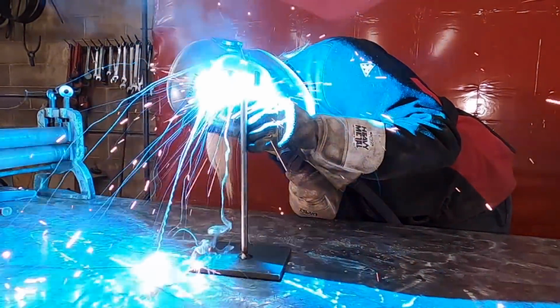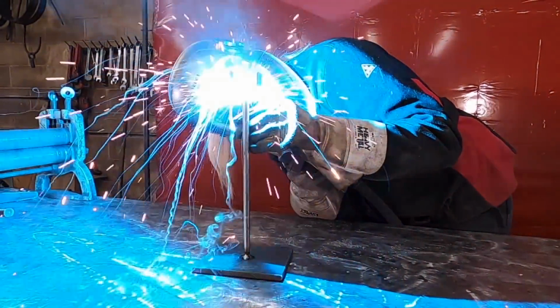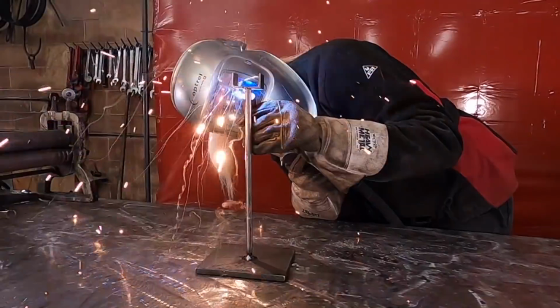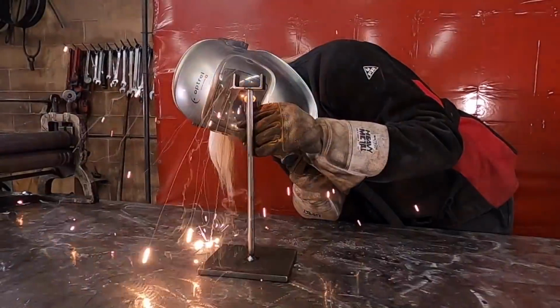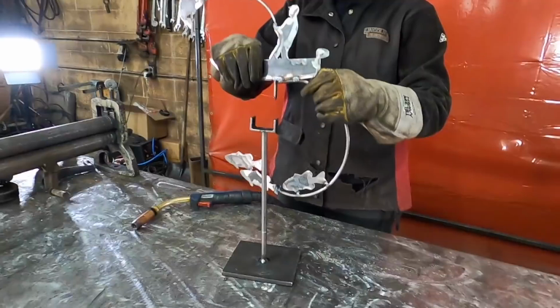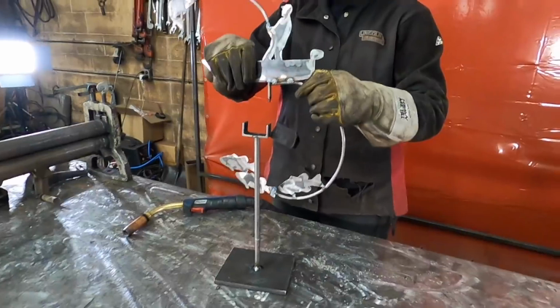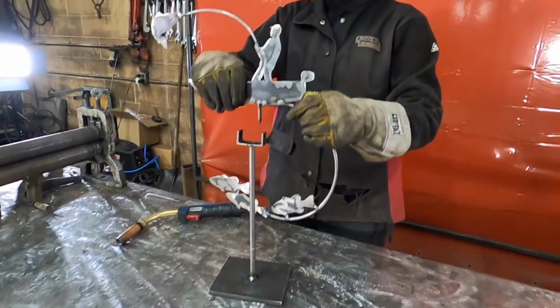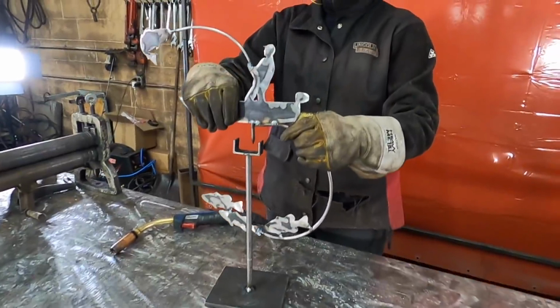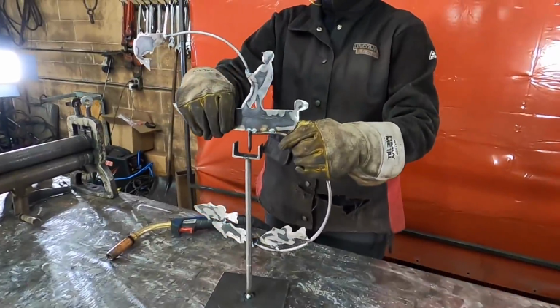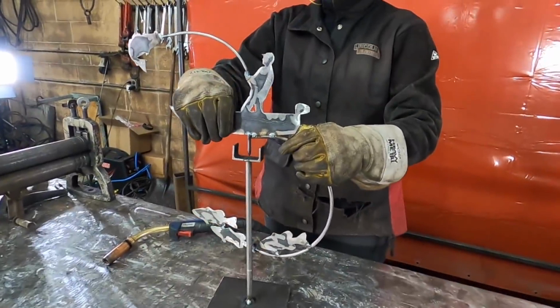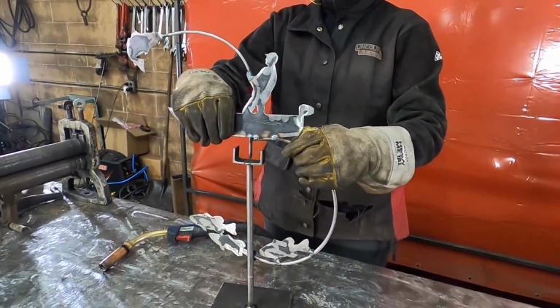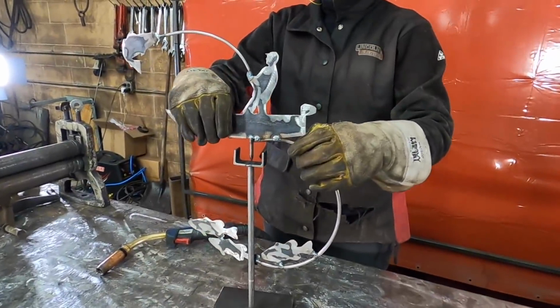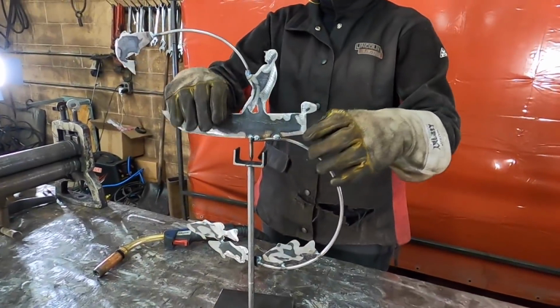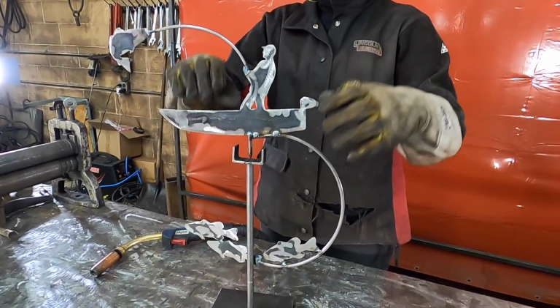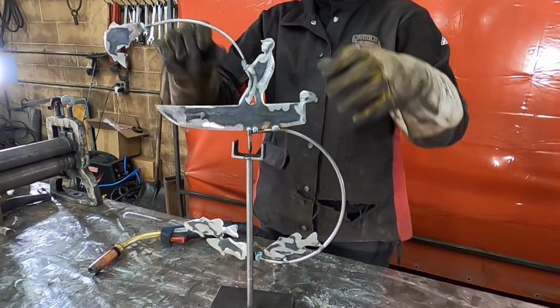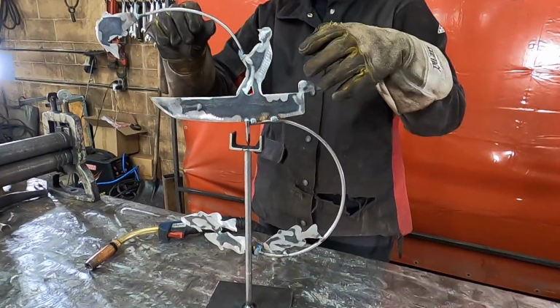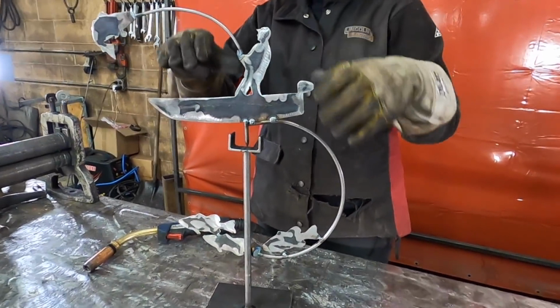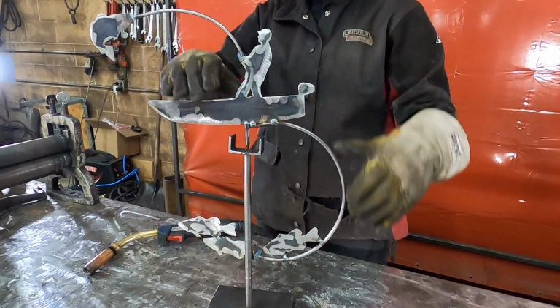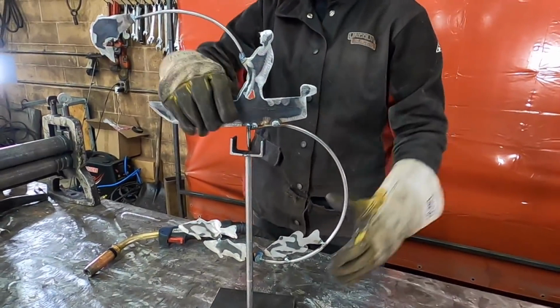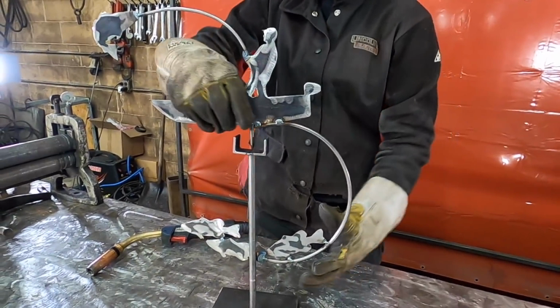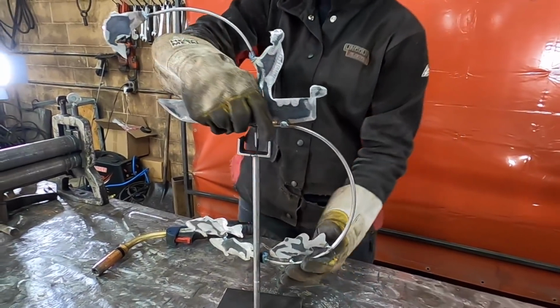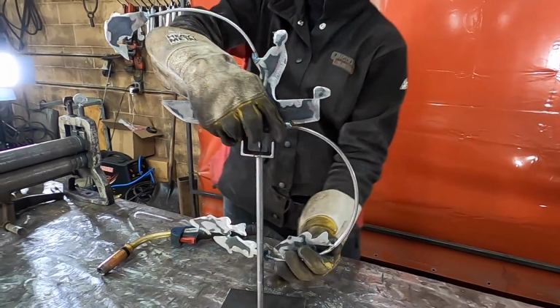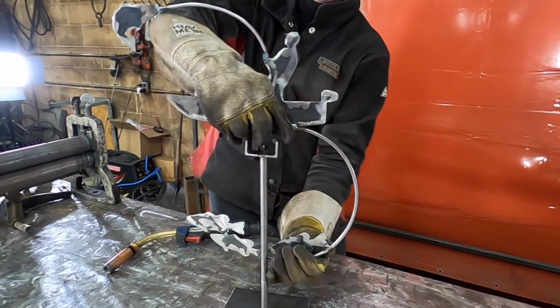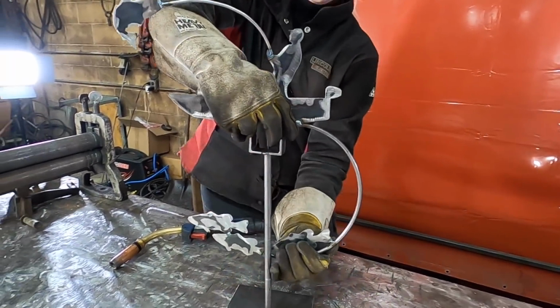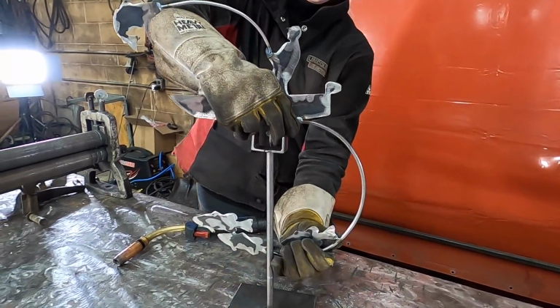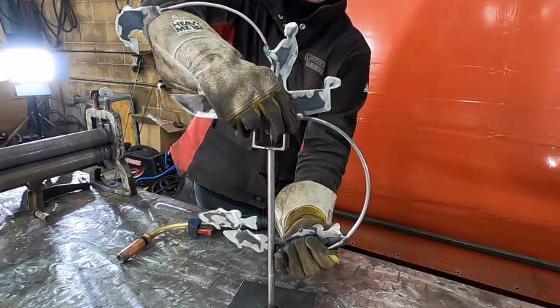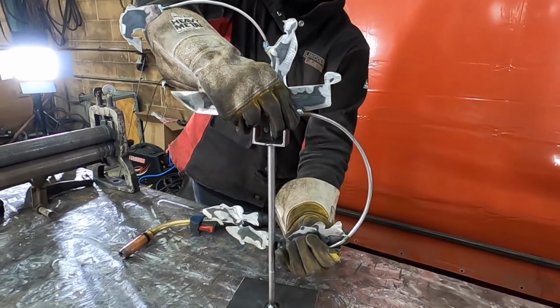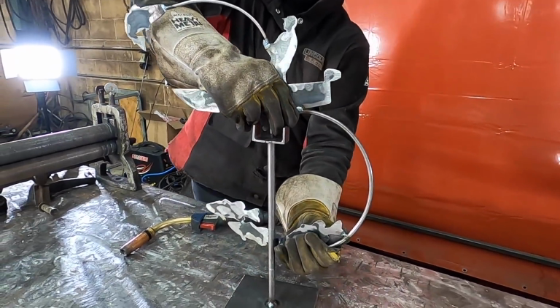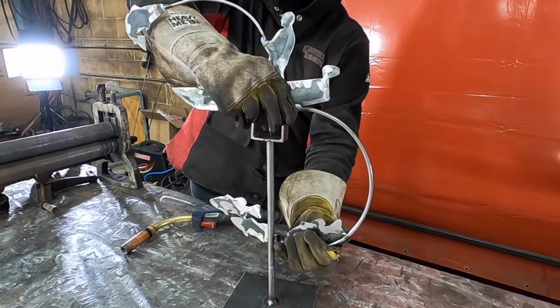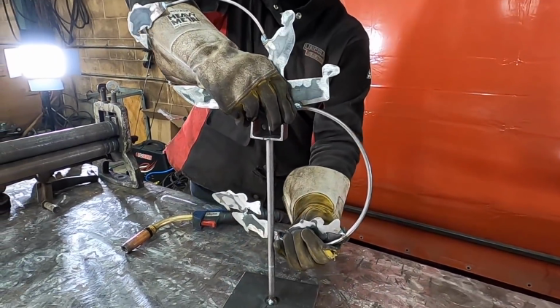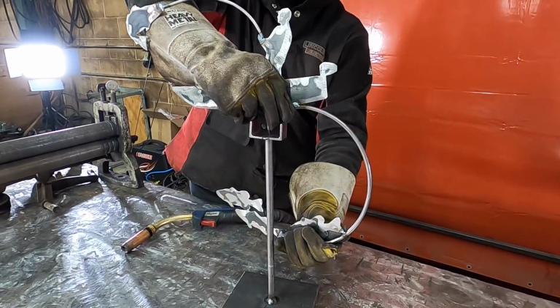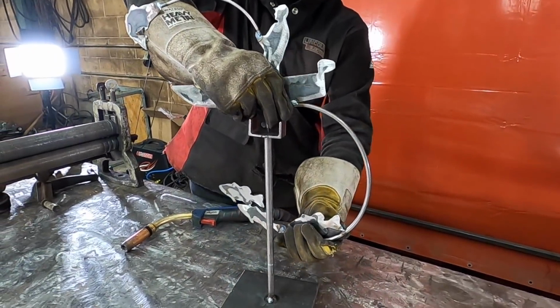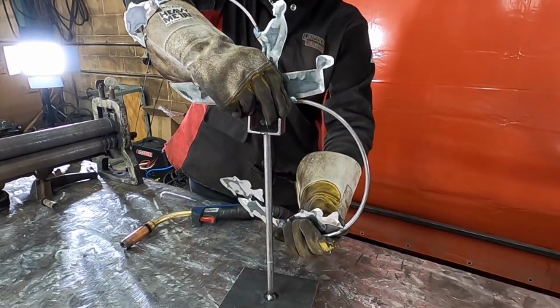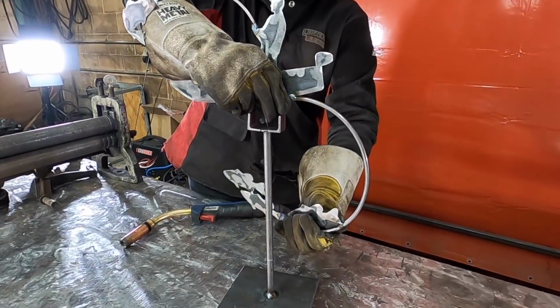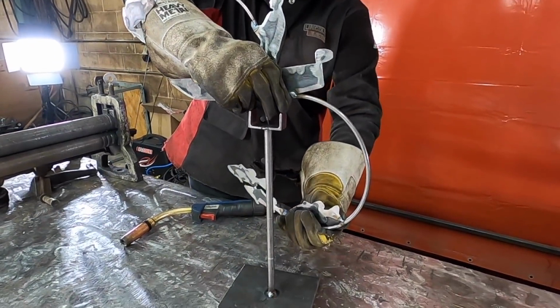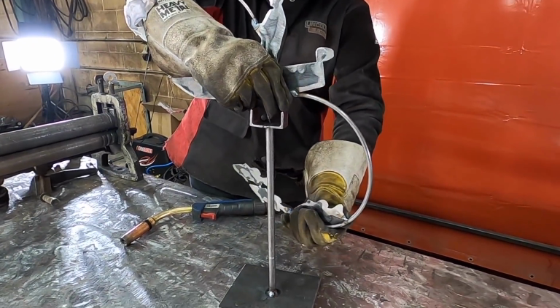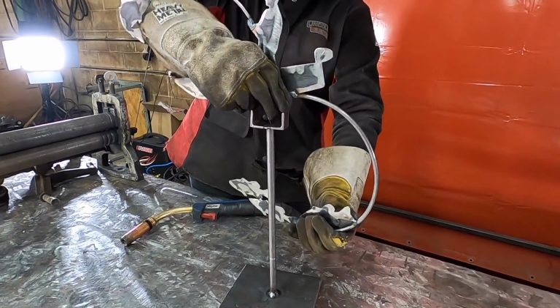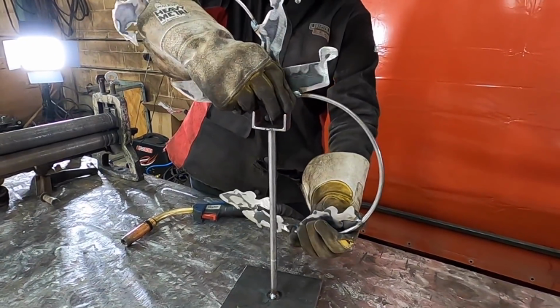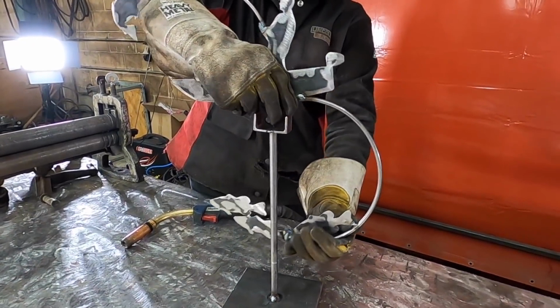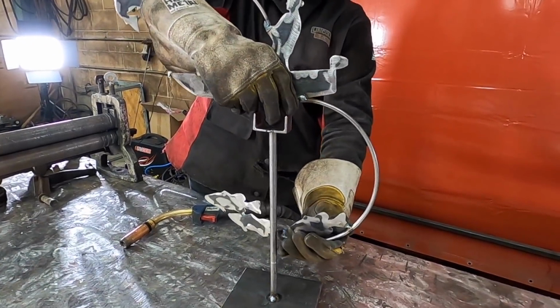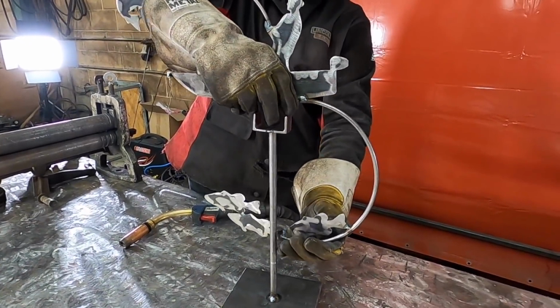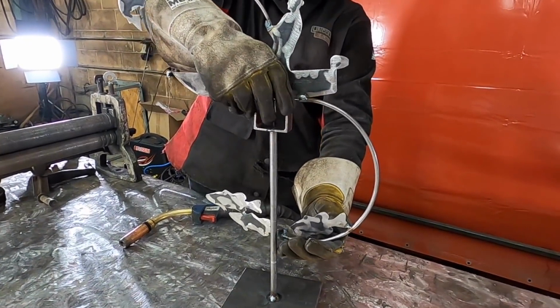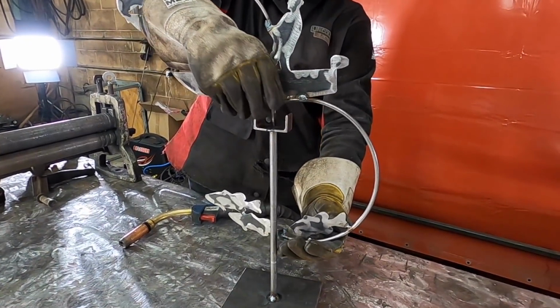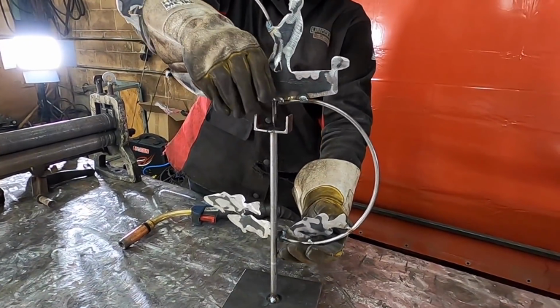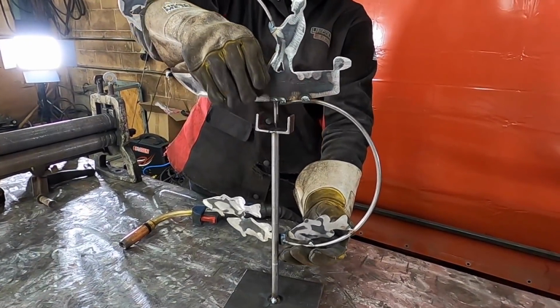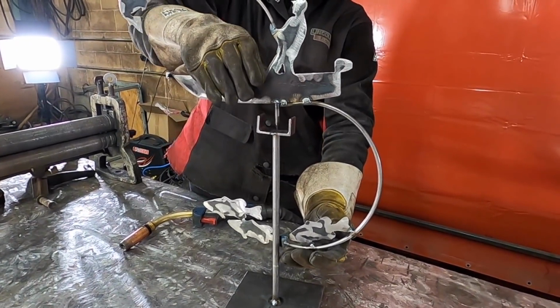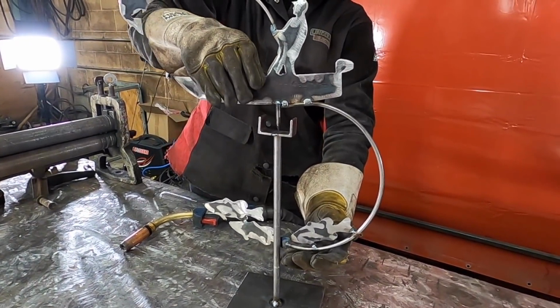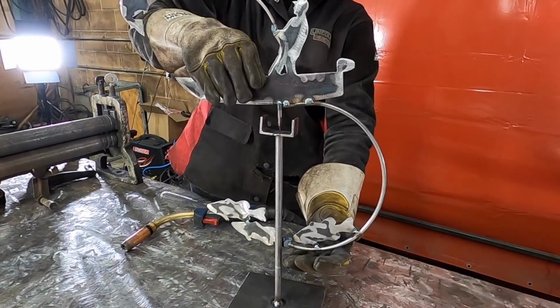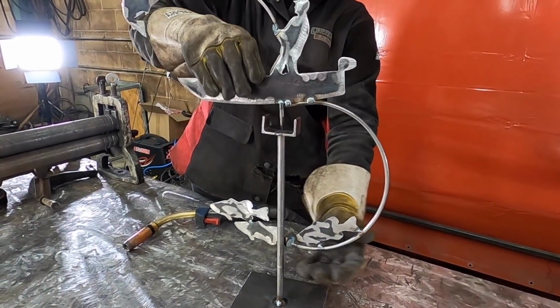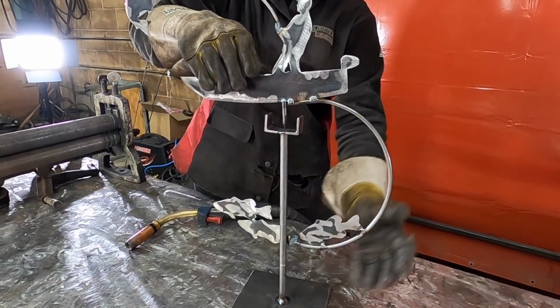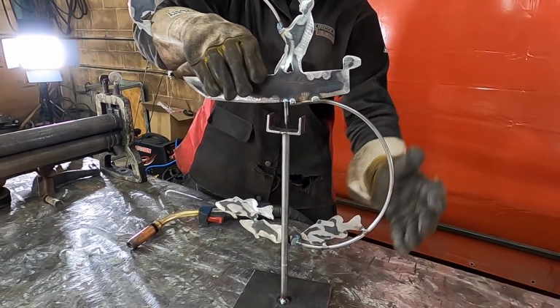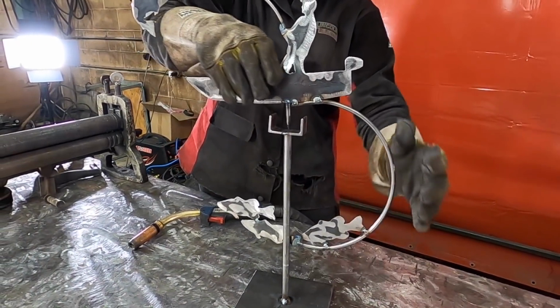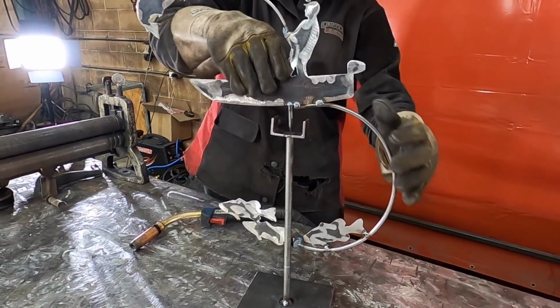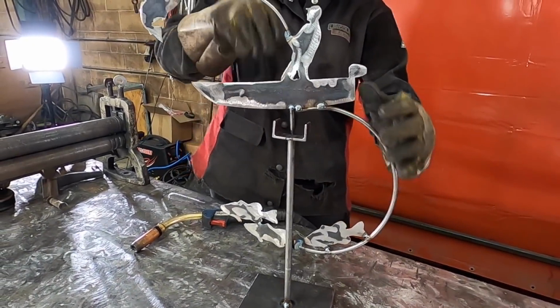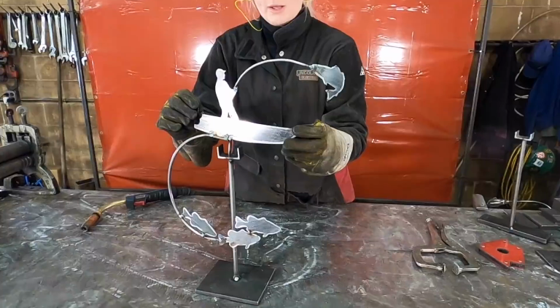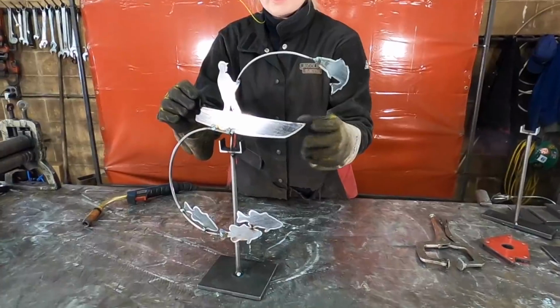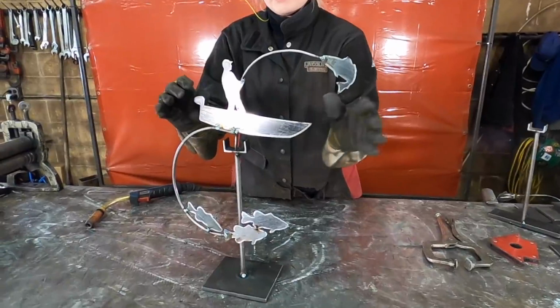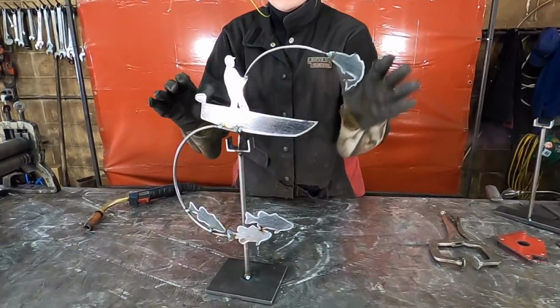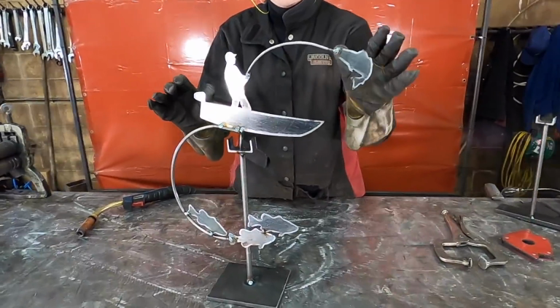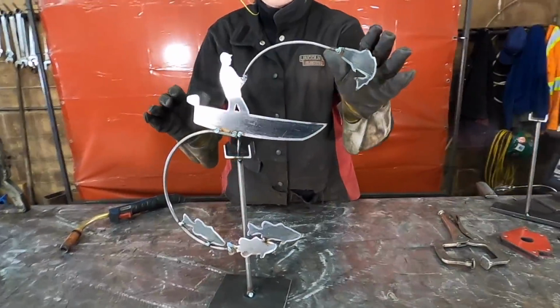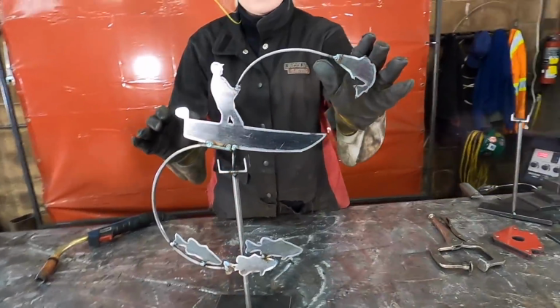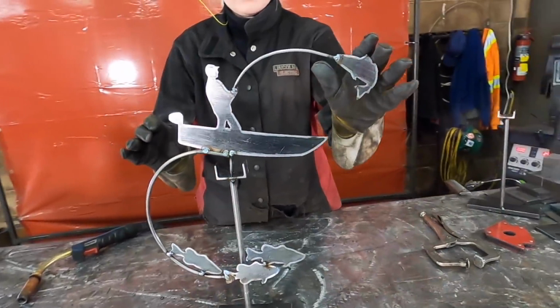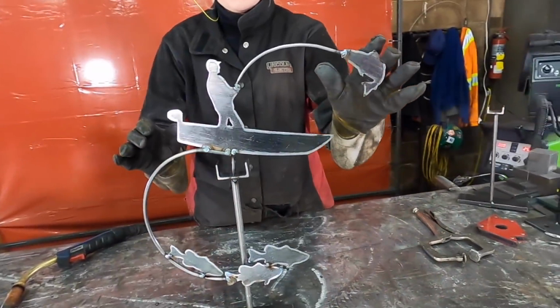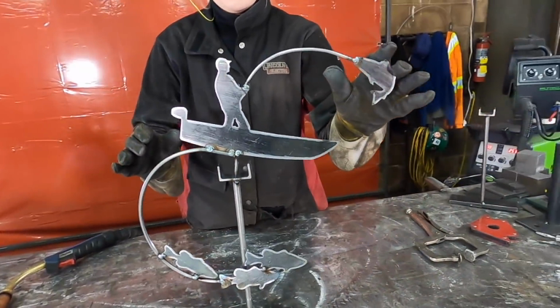This is your piece of art, and by hand bending the round bar, you can decide your perfect balance. Thanks for watching — we can't wait to see your projects!